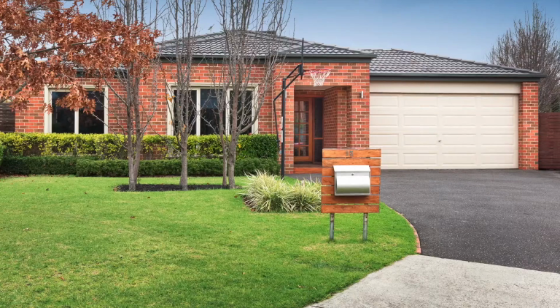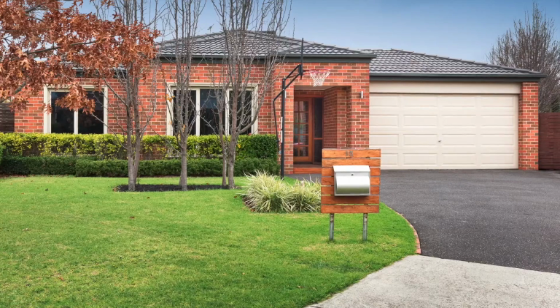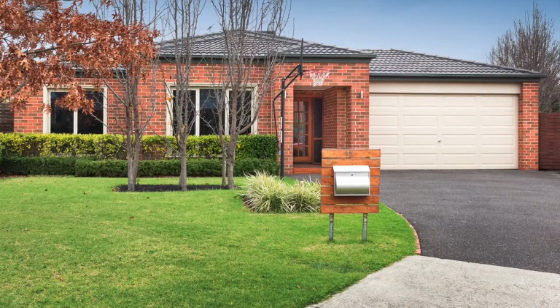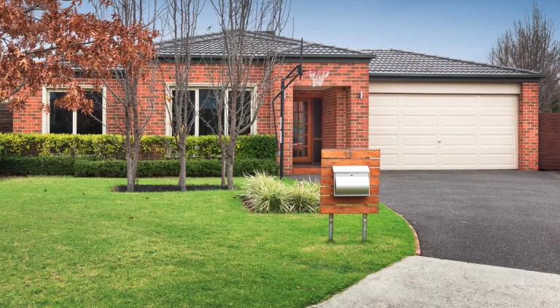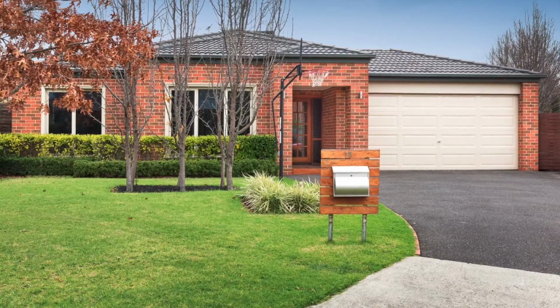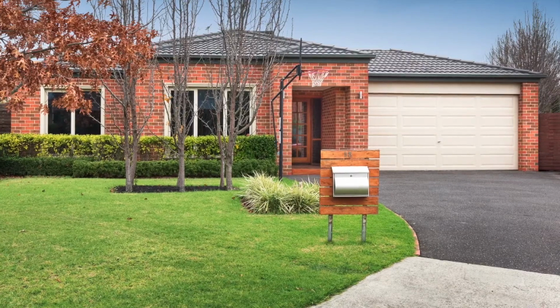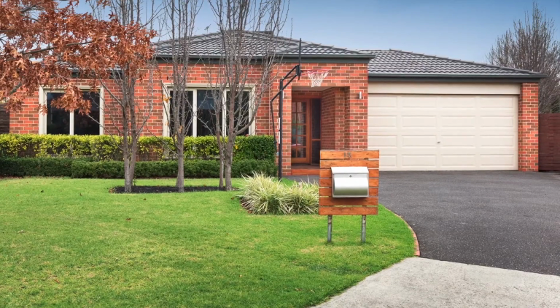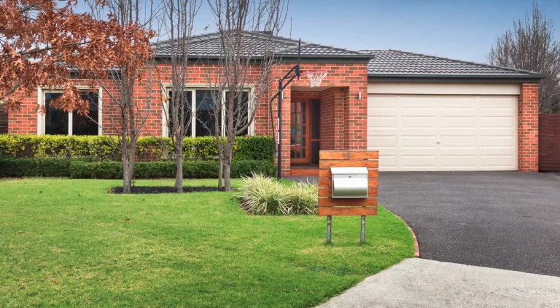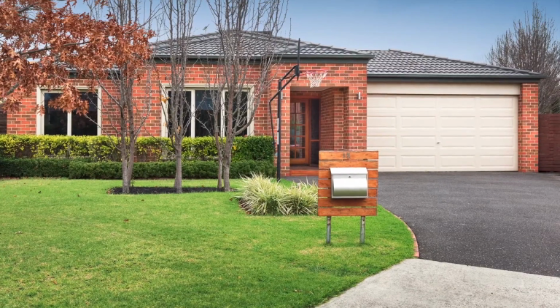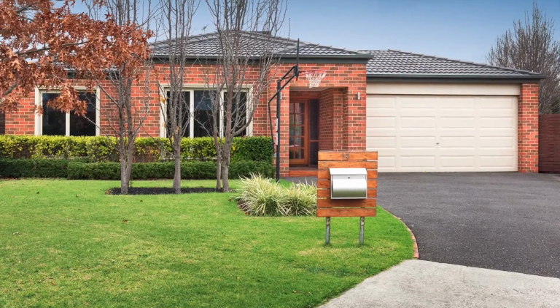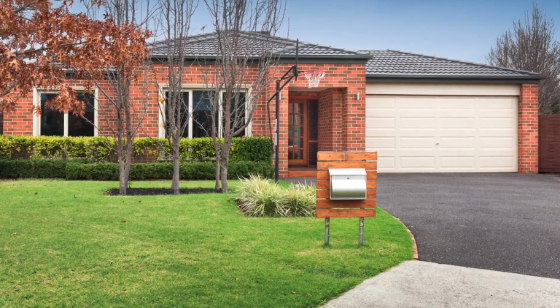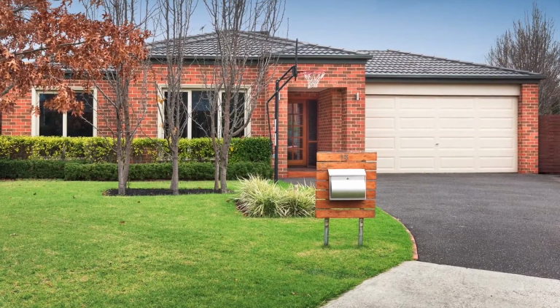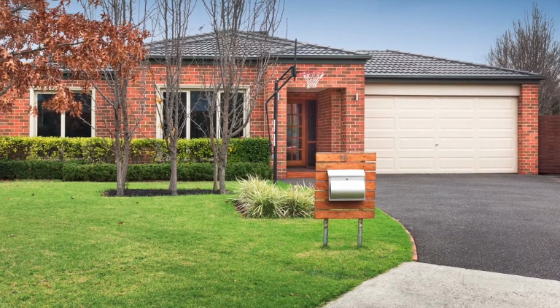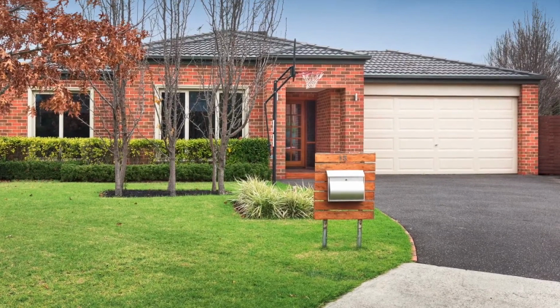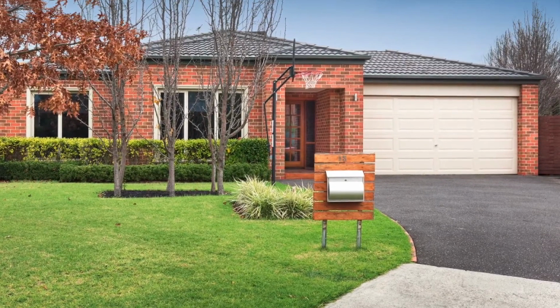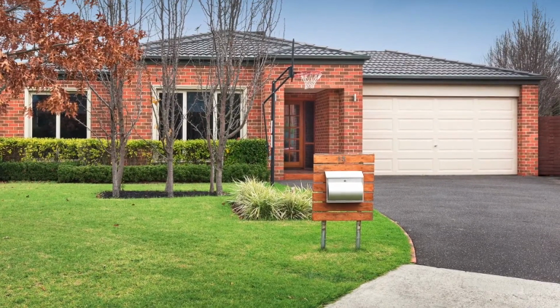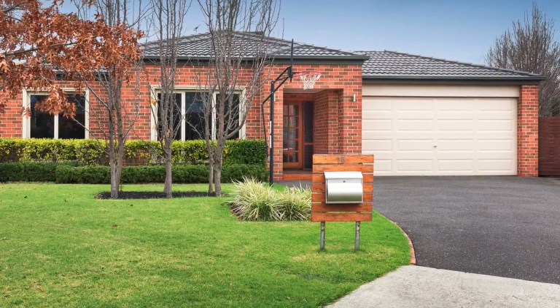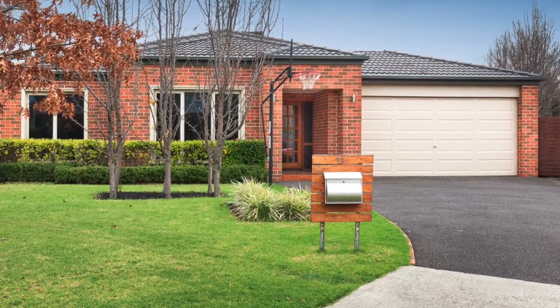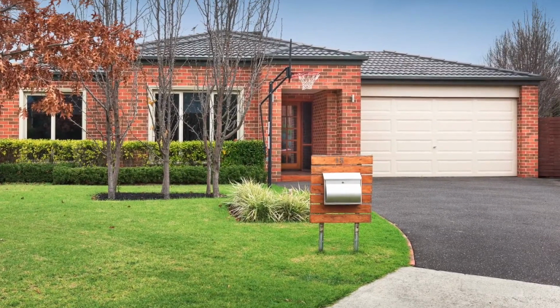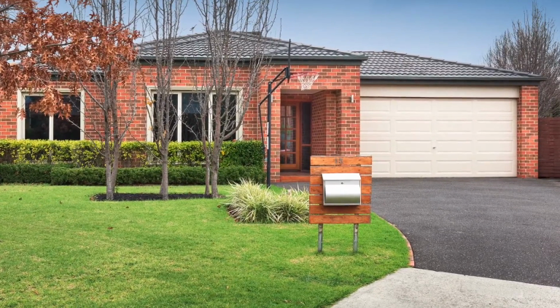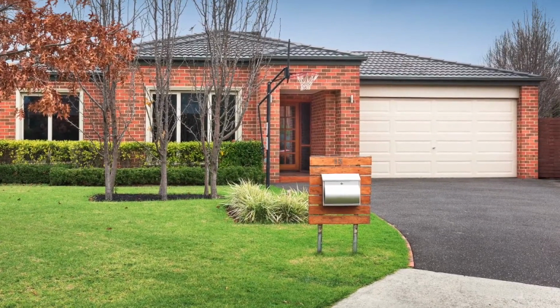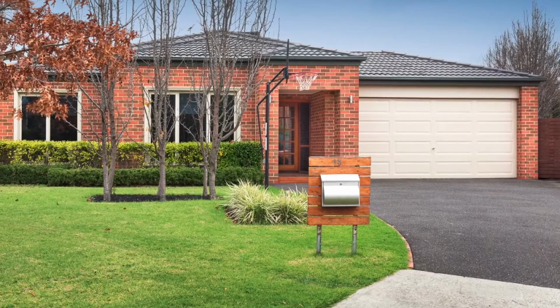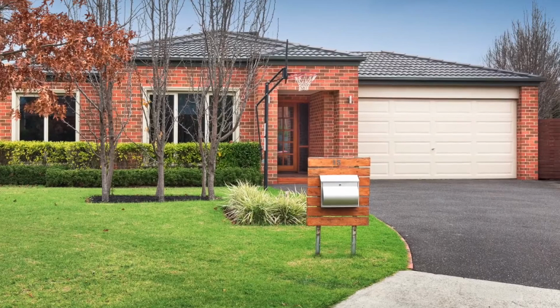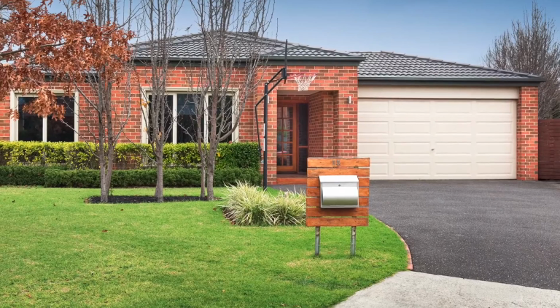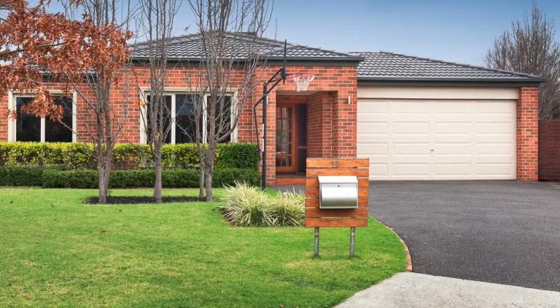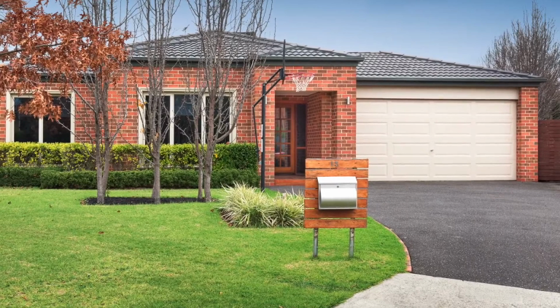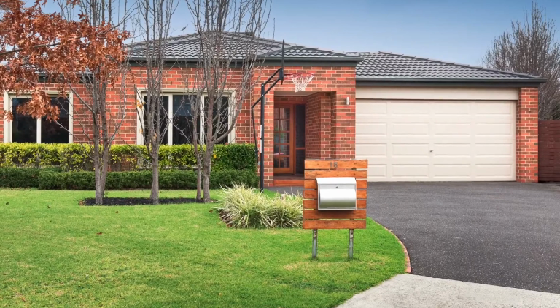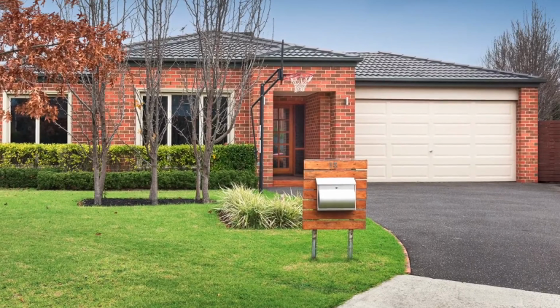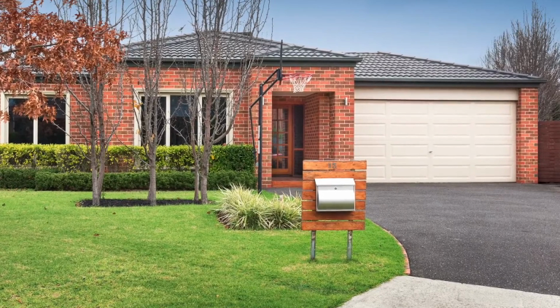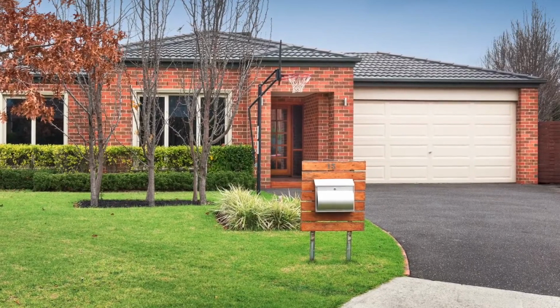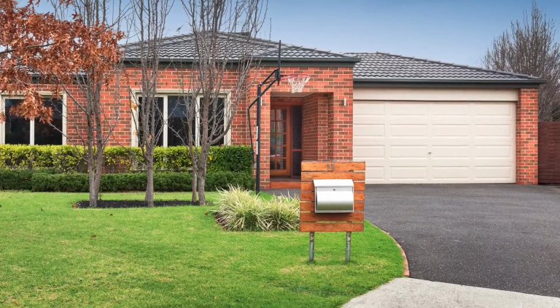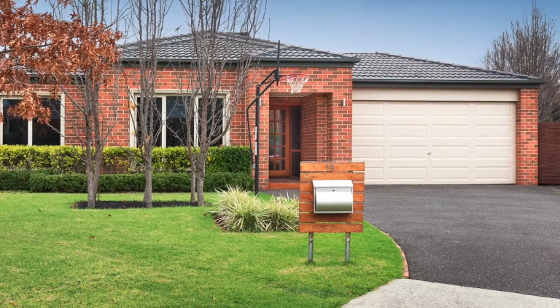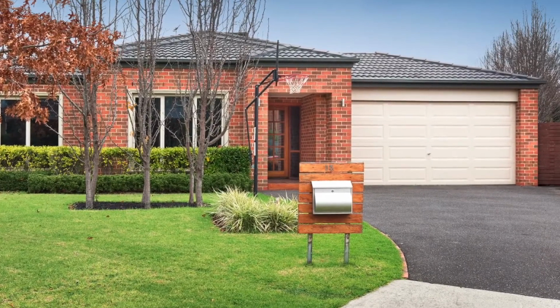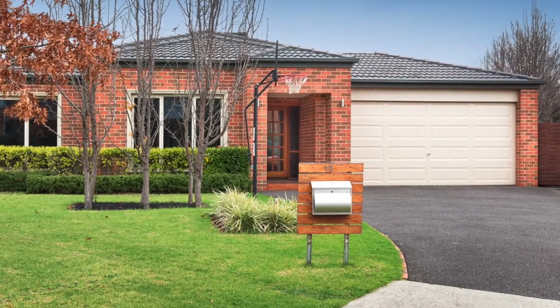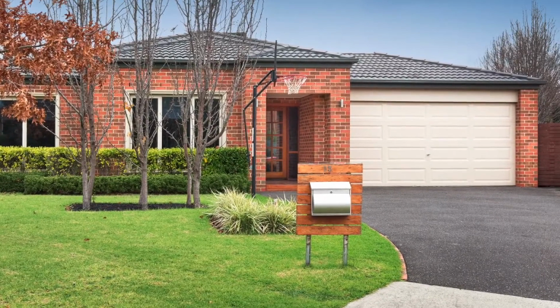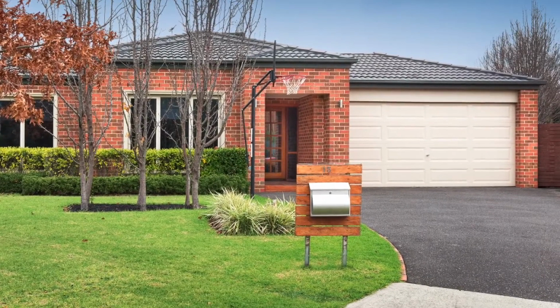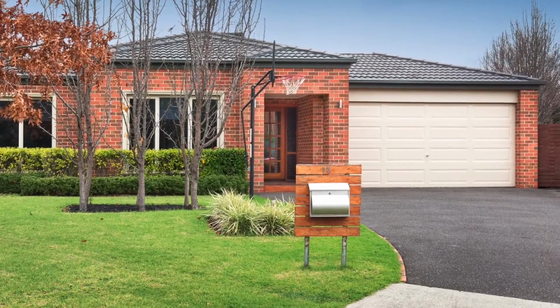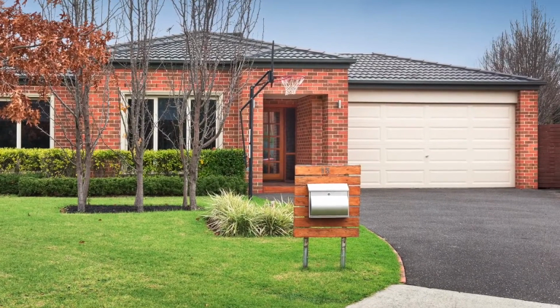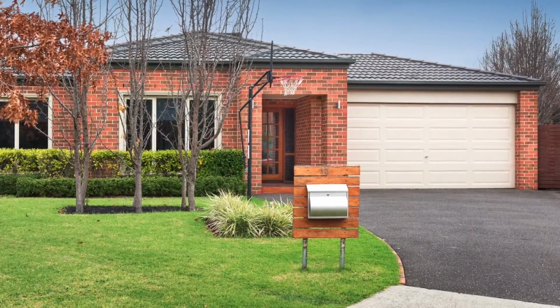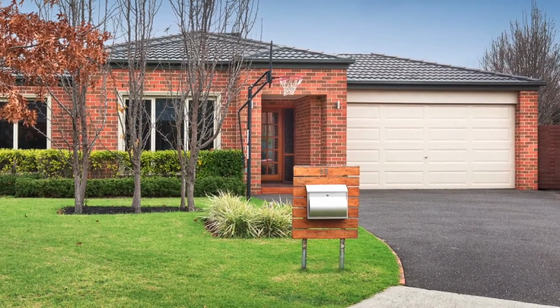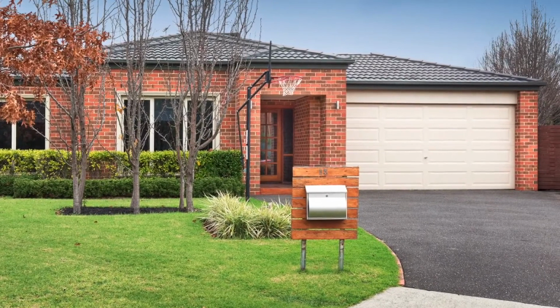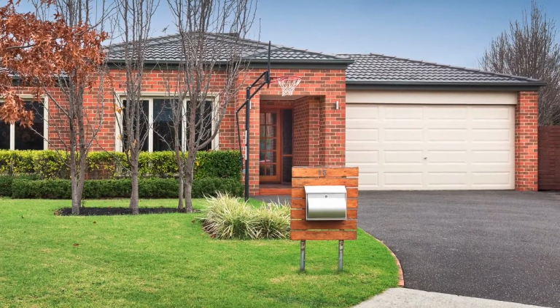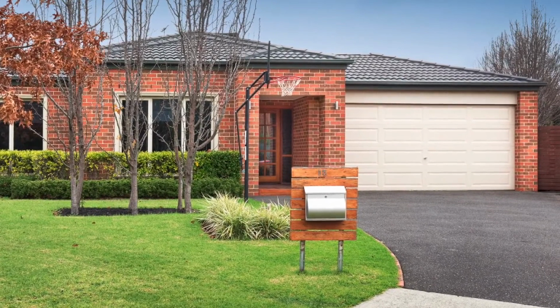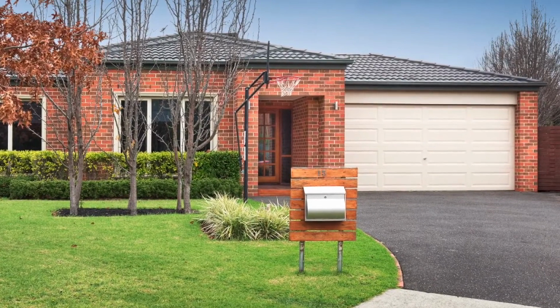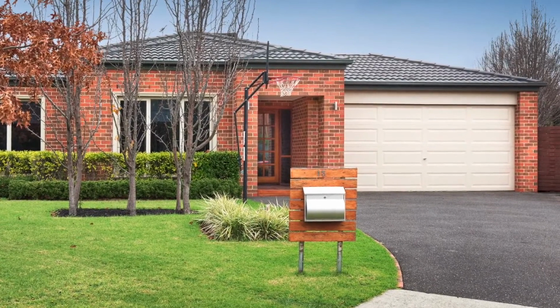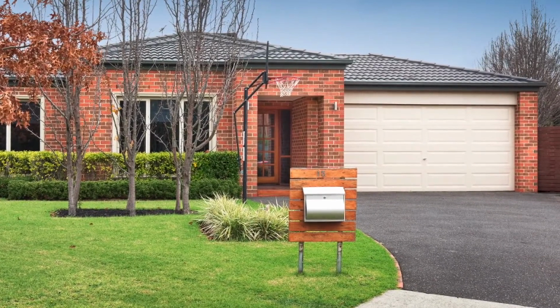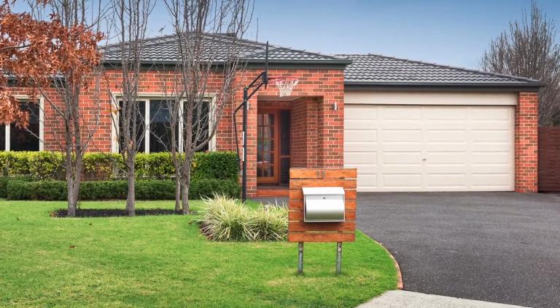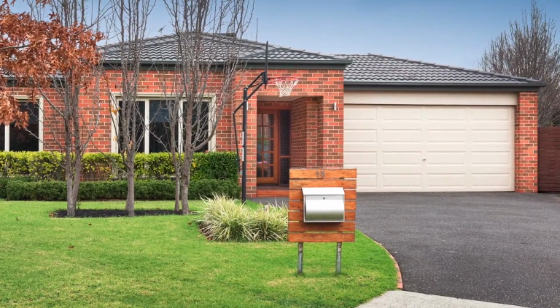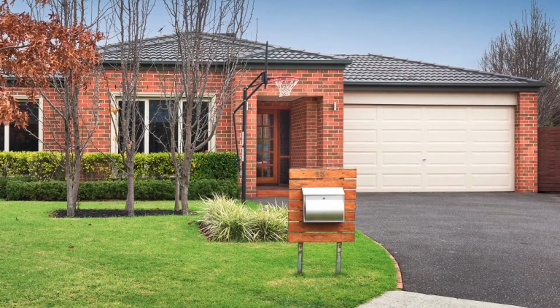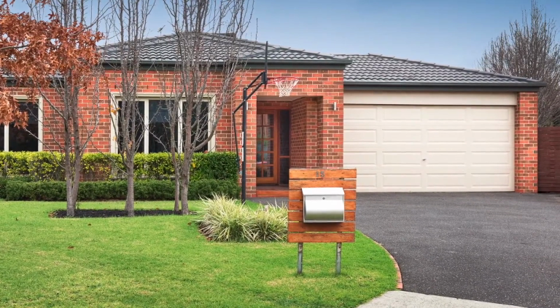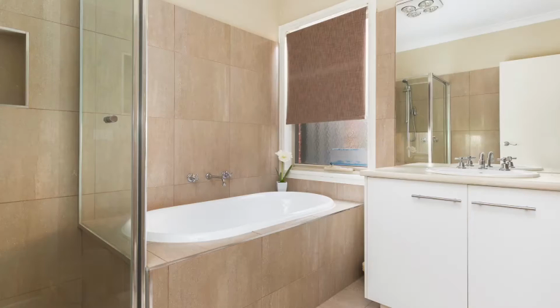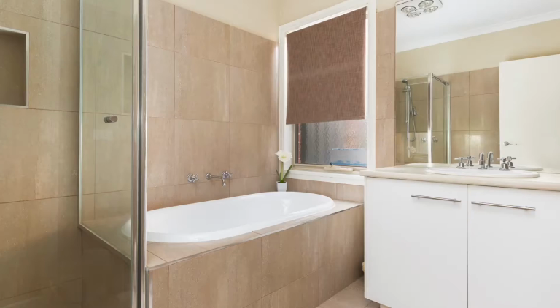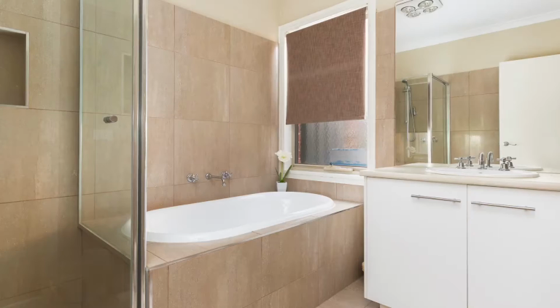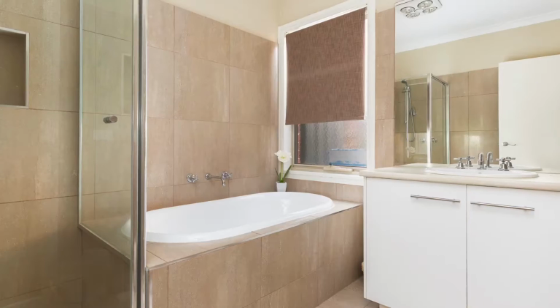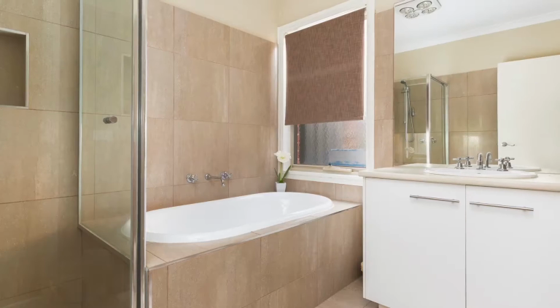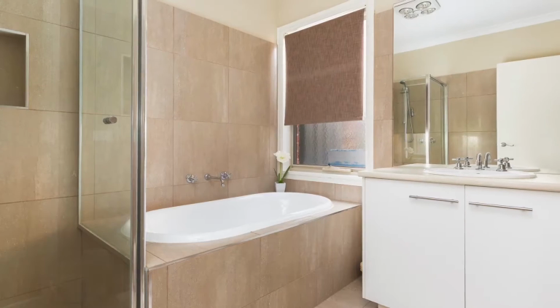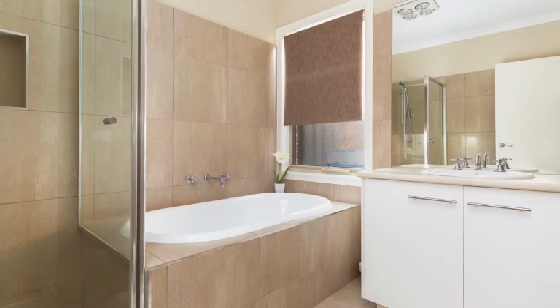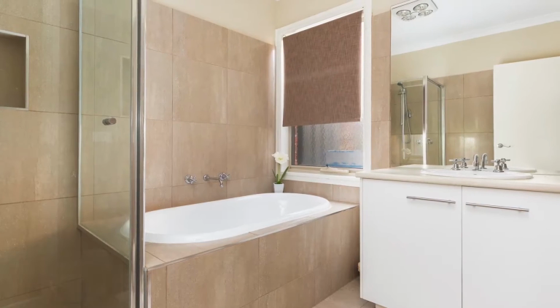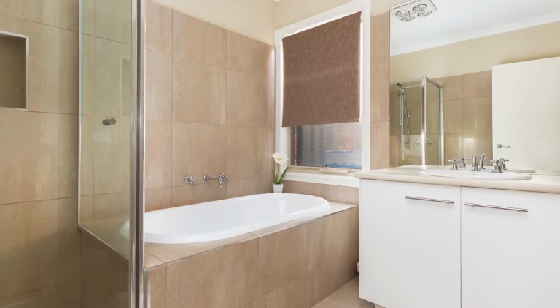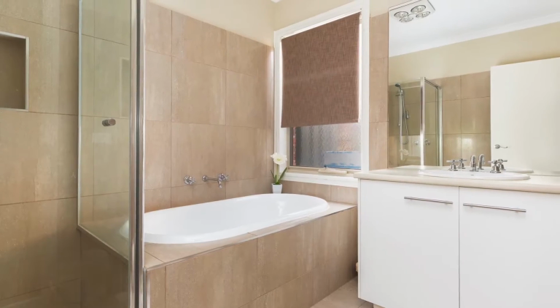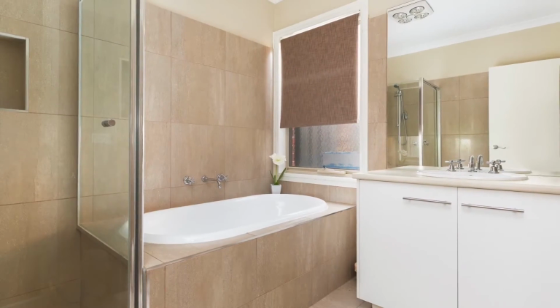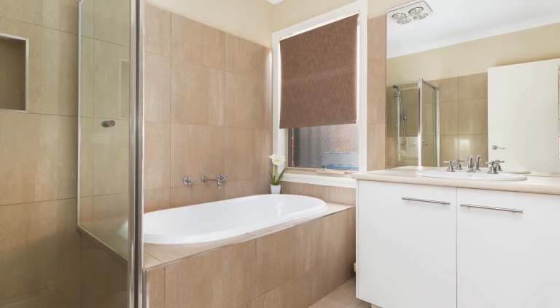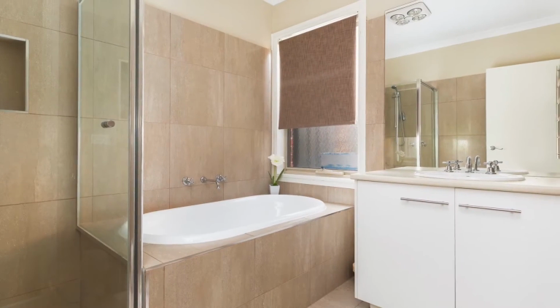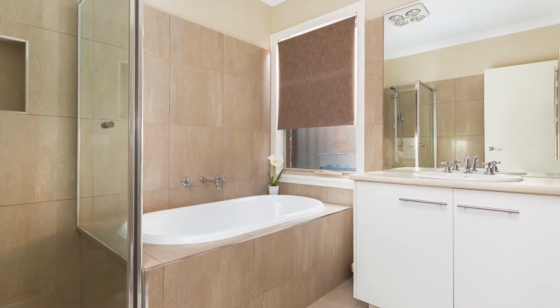Oversized double garage allows for that little bit more flexibility with vehicles and toys. Genuinely all here.